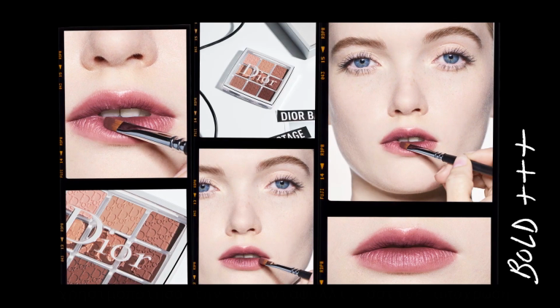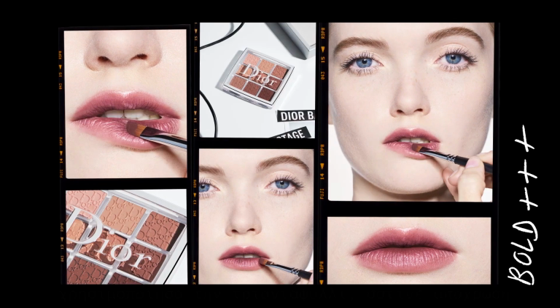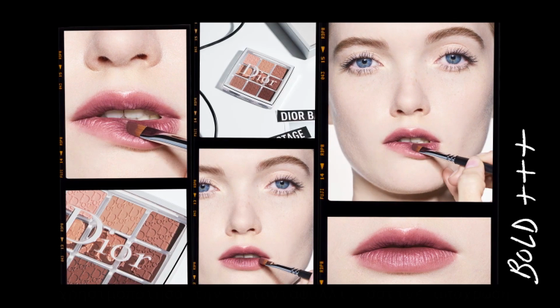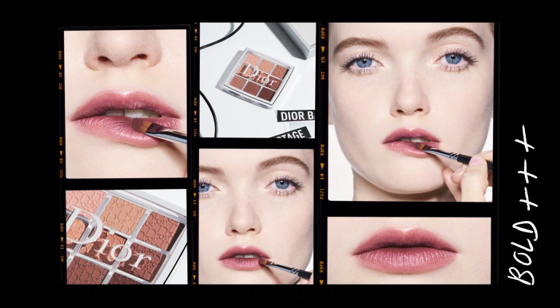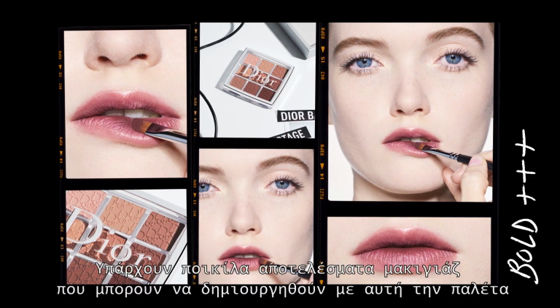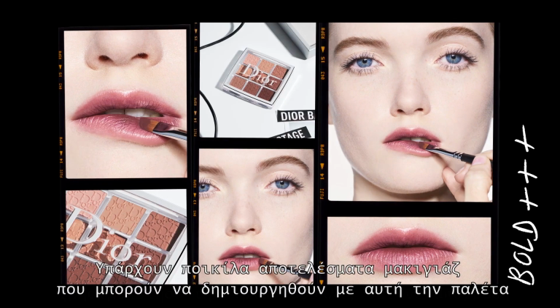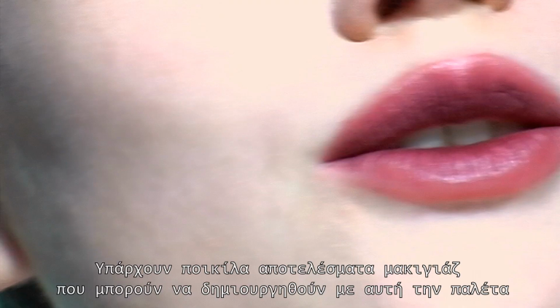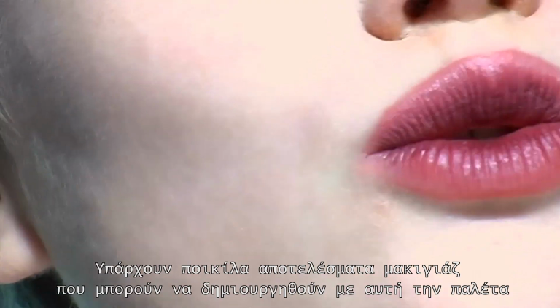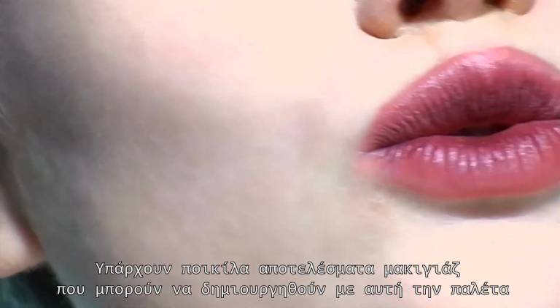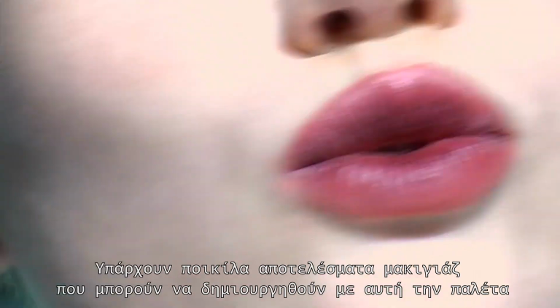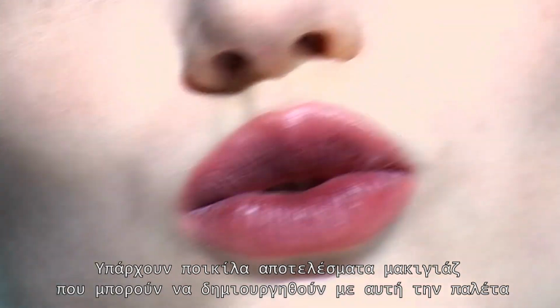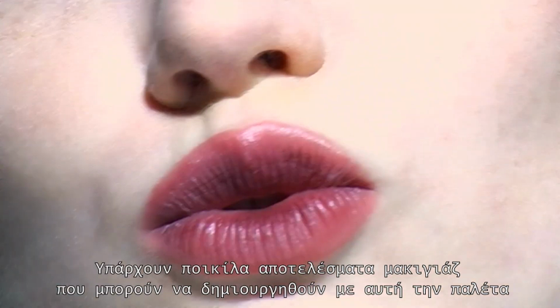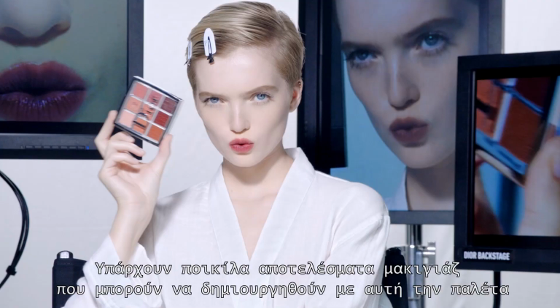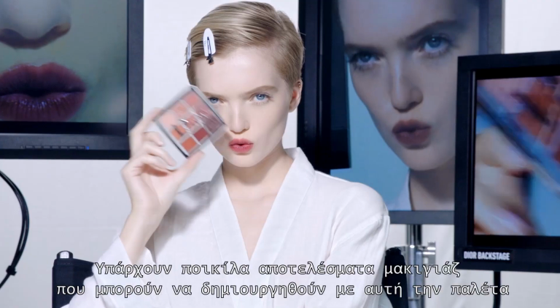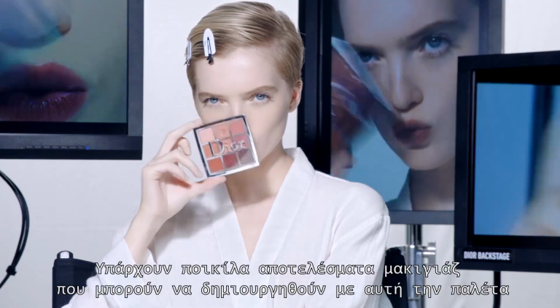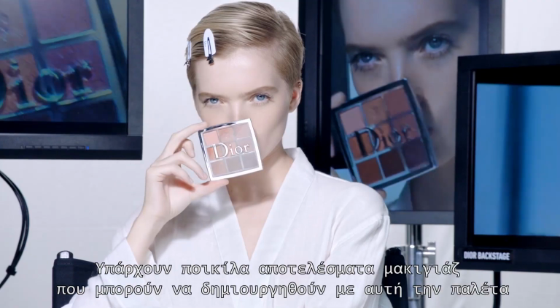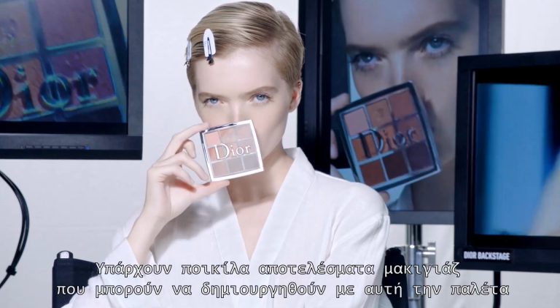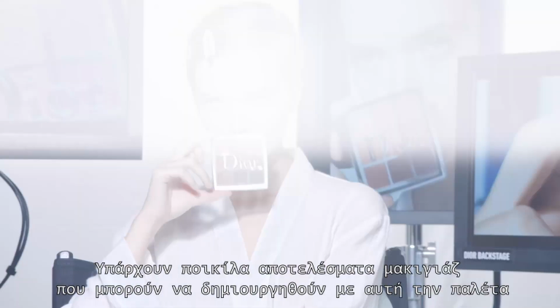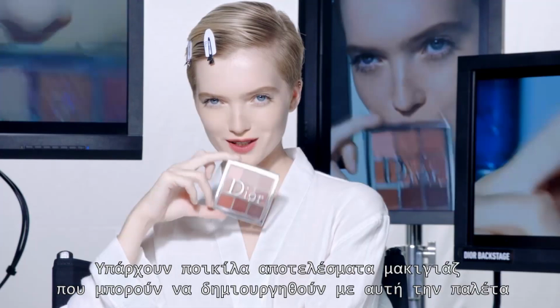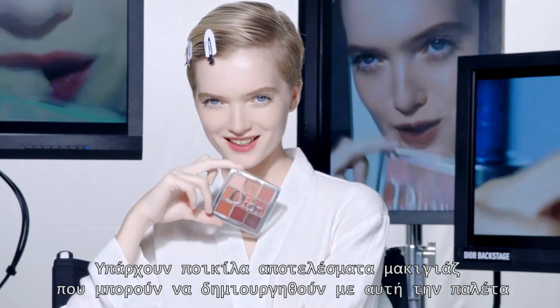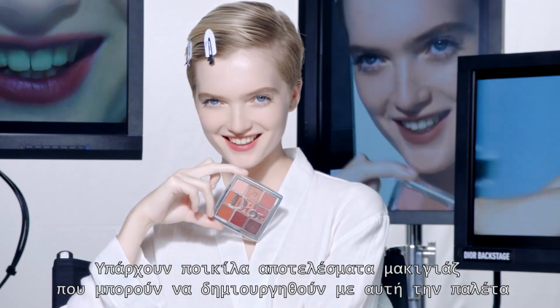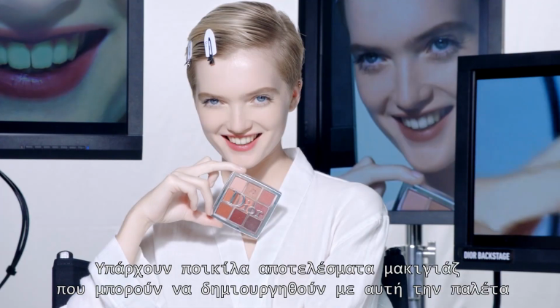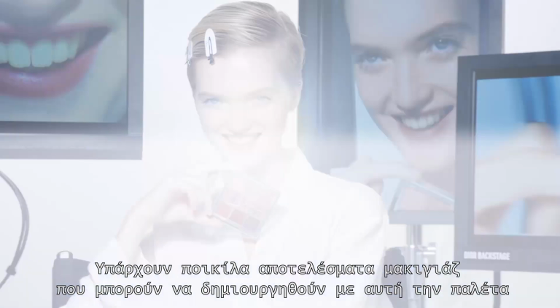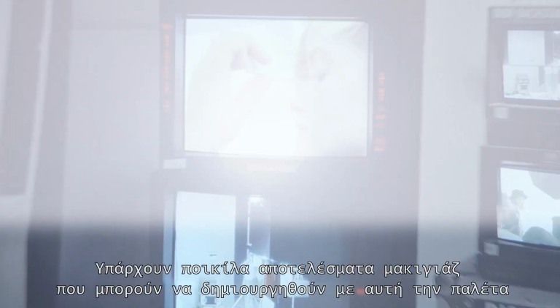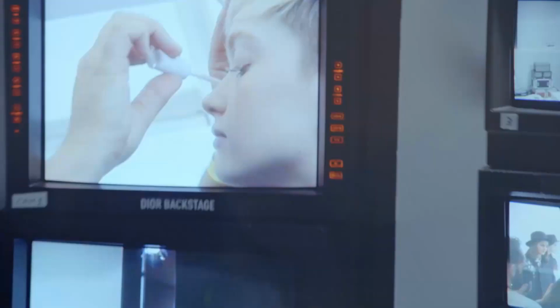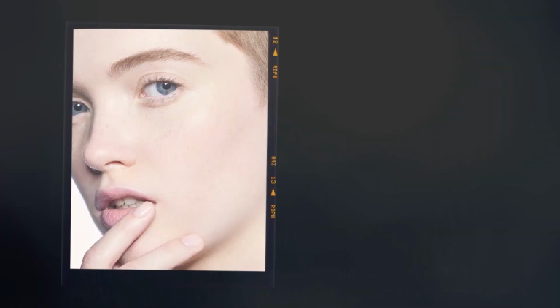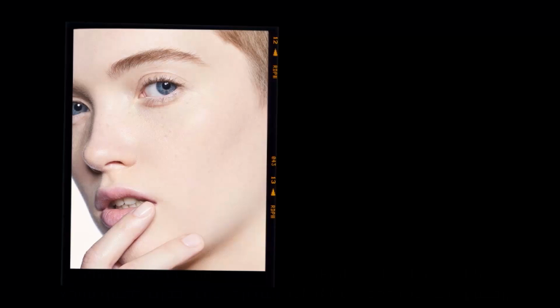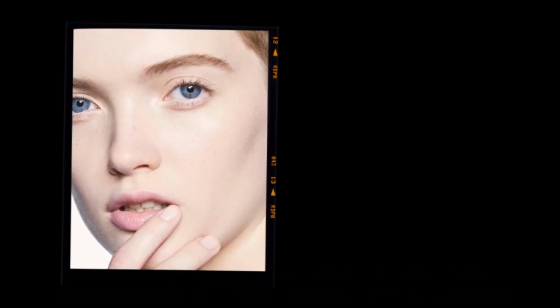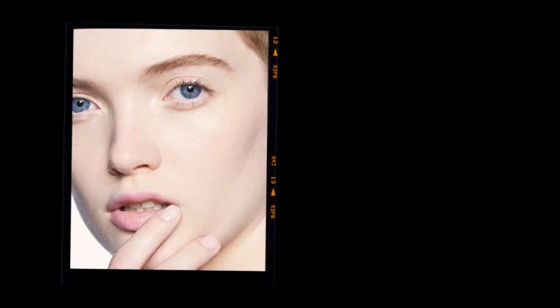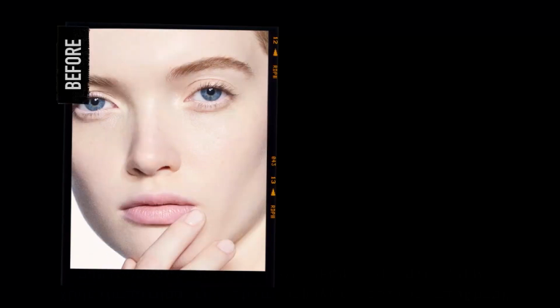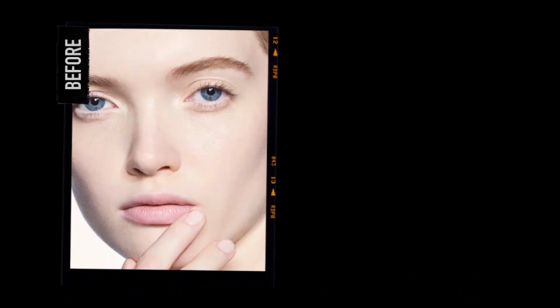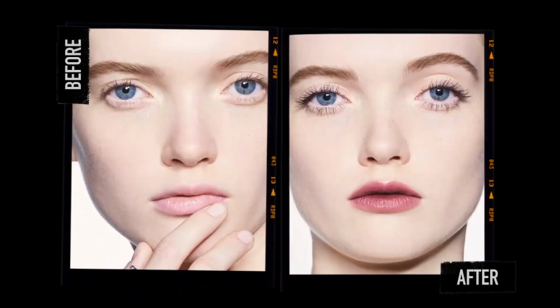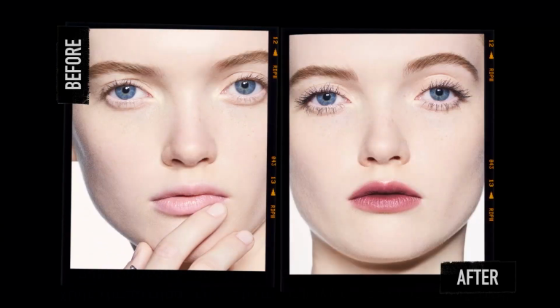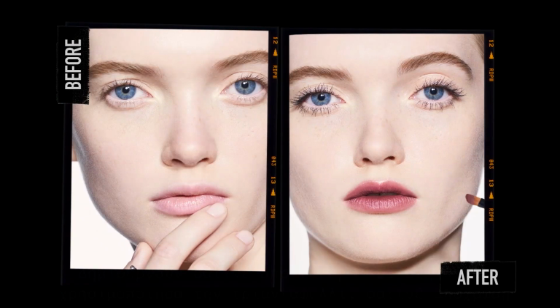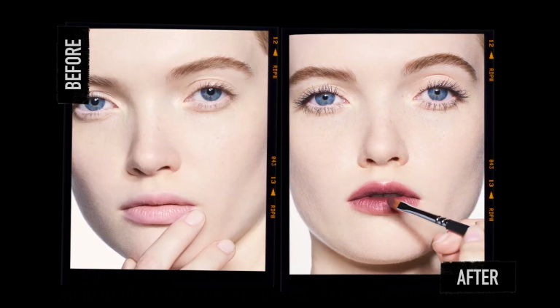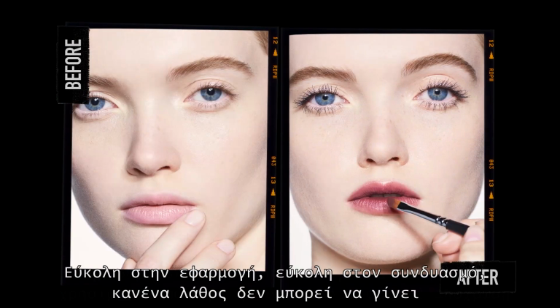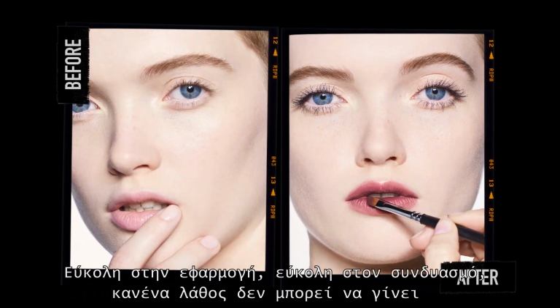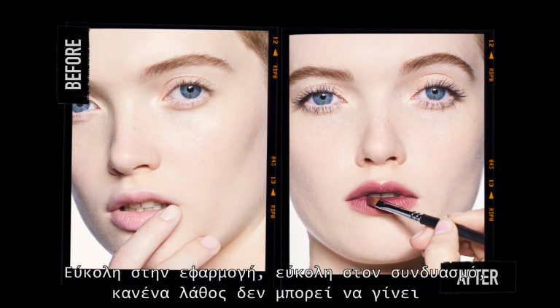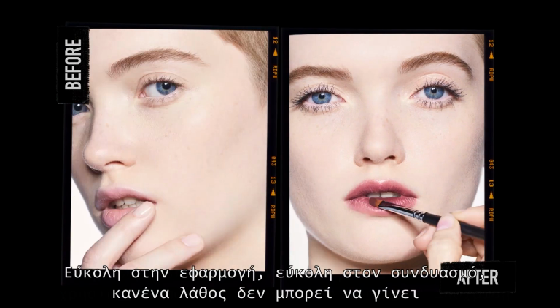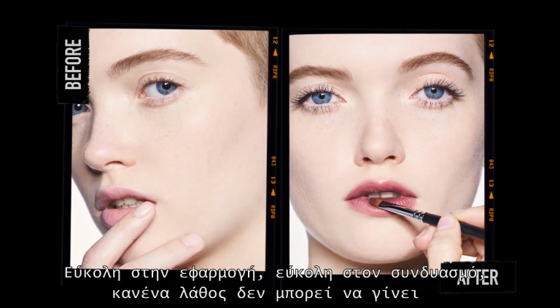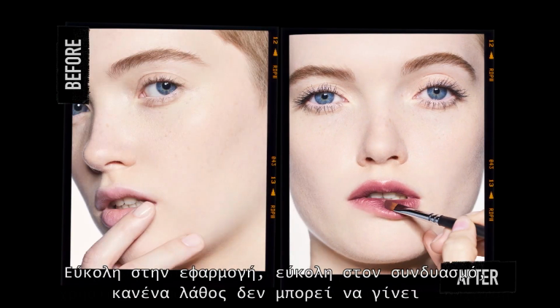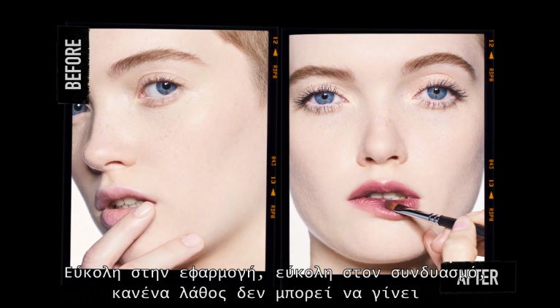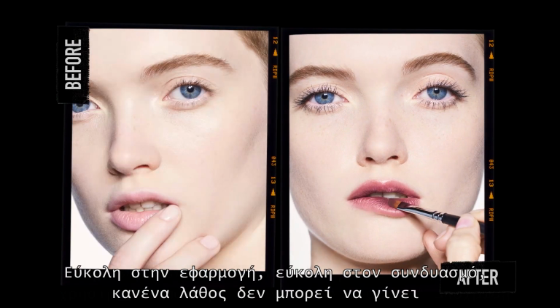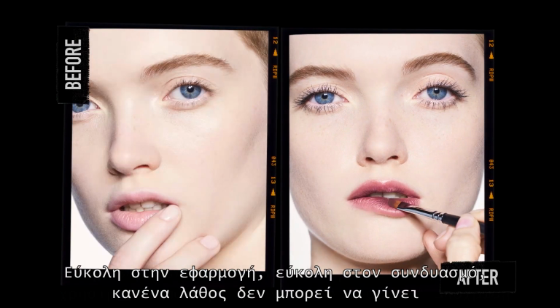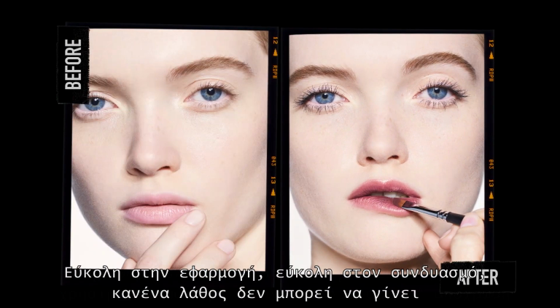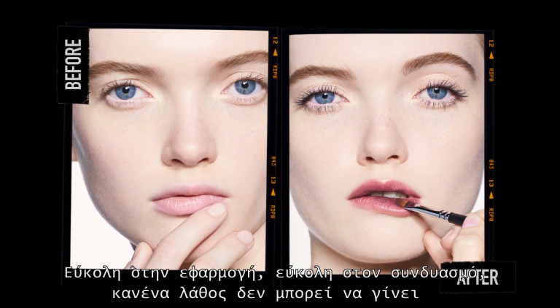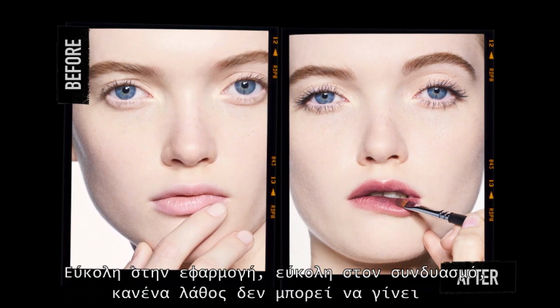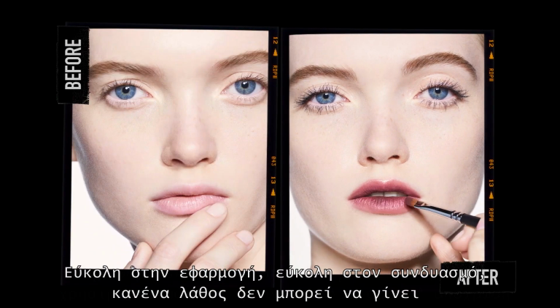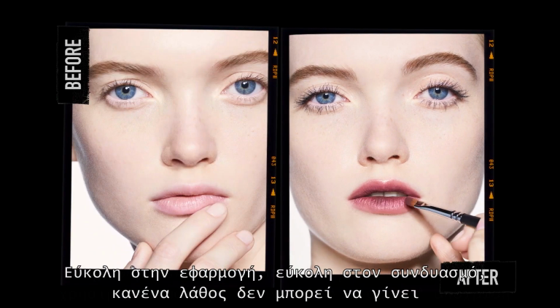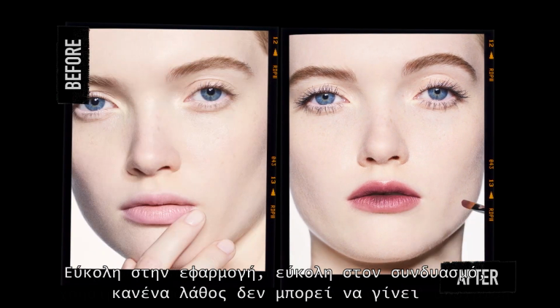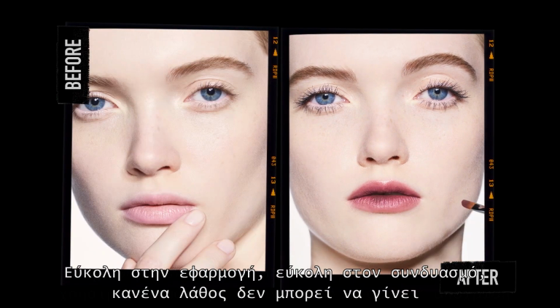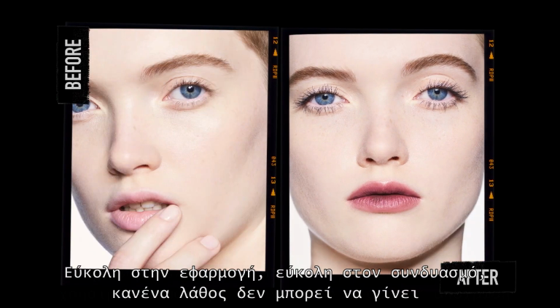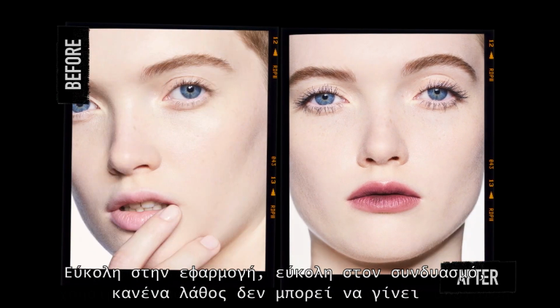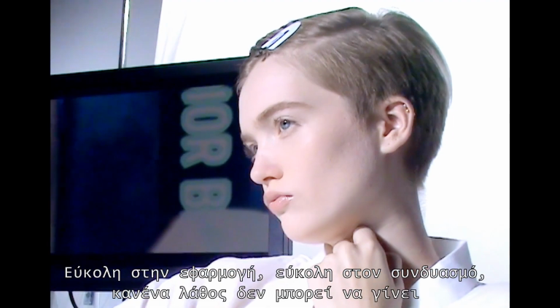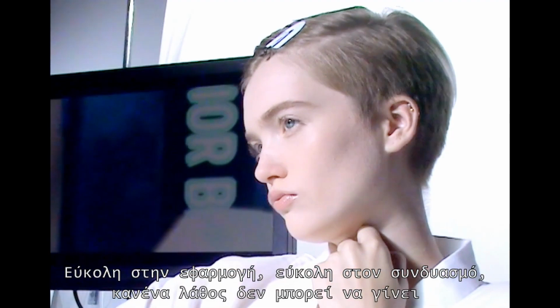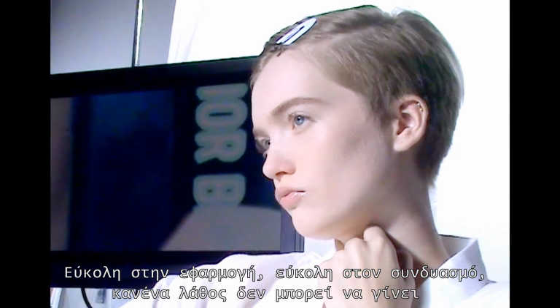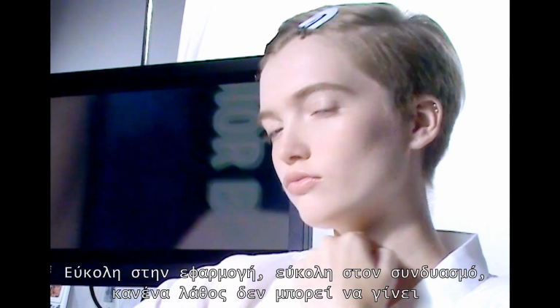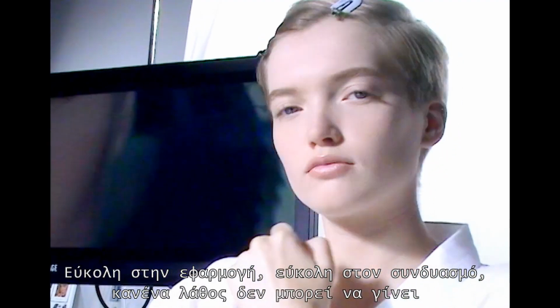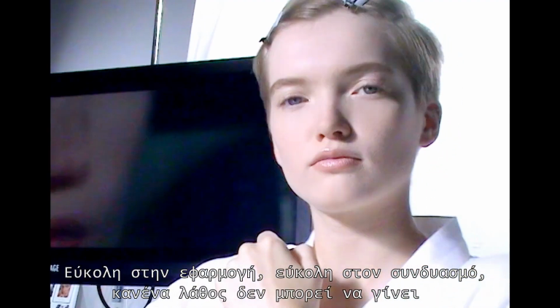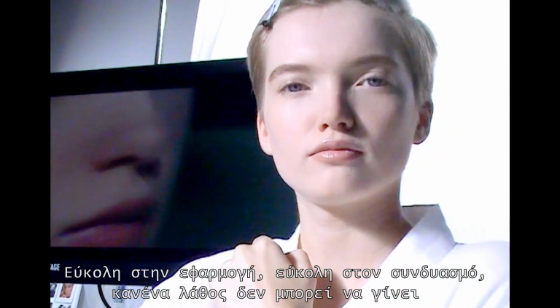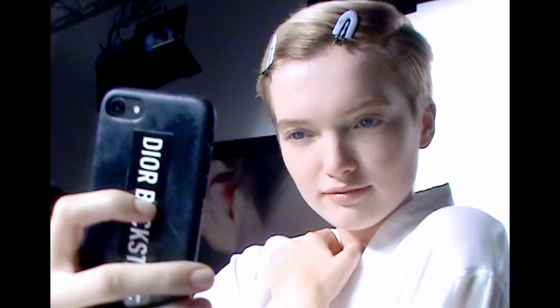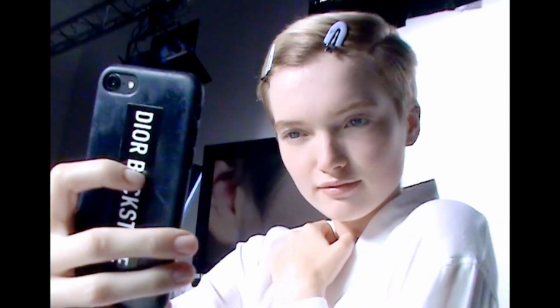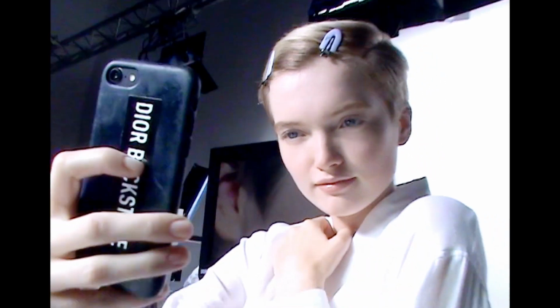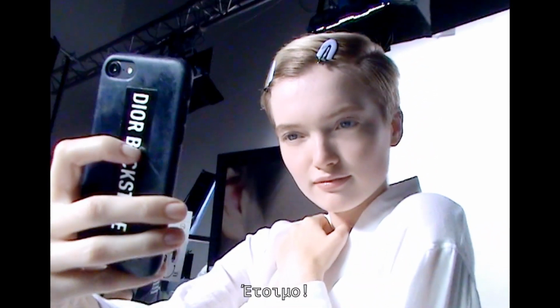There are many ways to create makeup with this palette. Easy to wear, easy to combine. No mistakes possible. Et voilà.